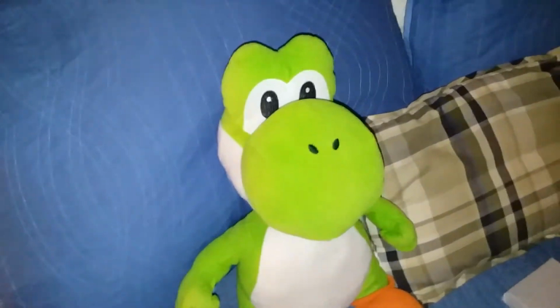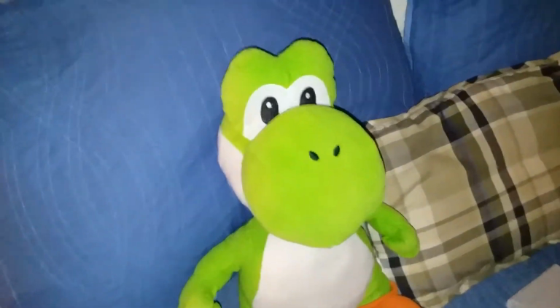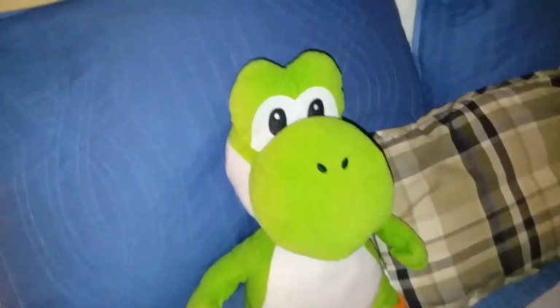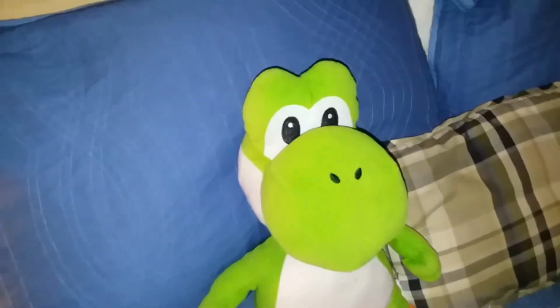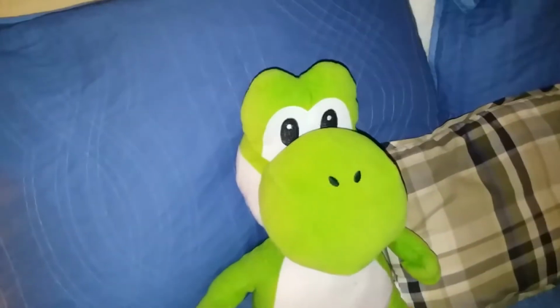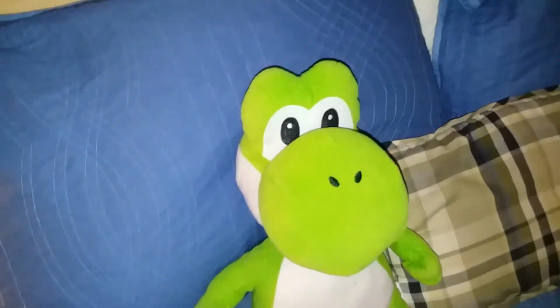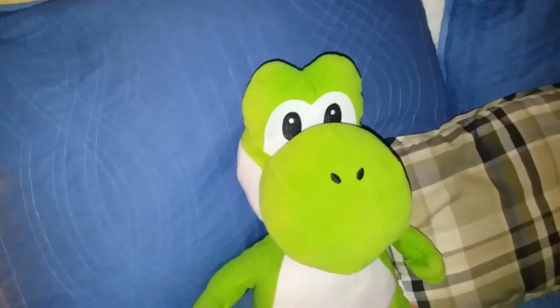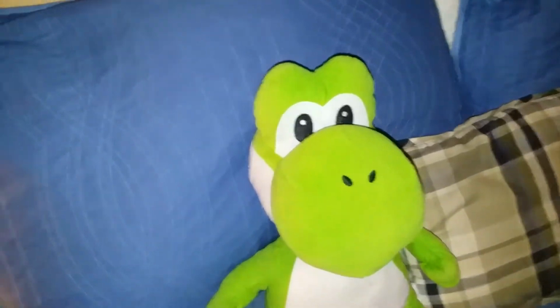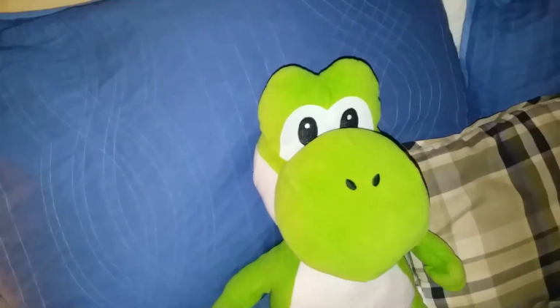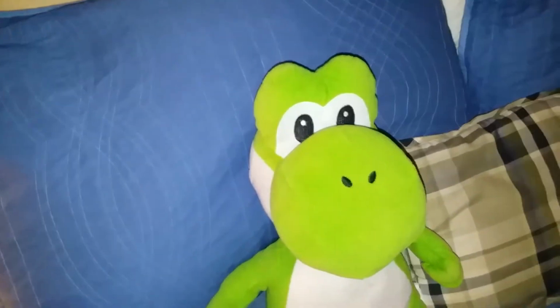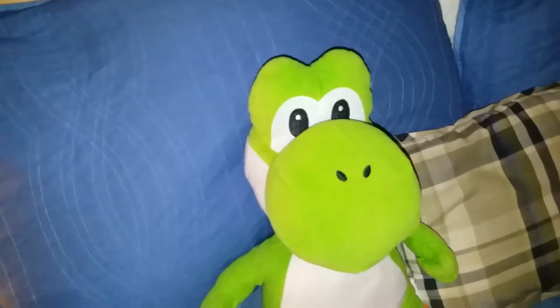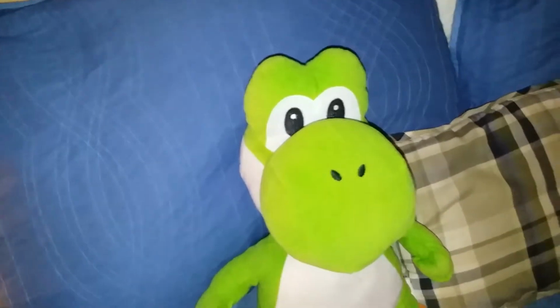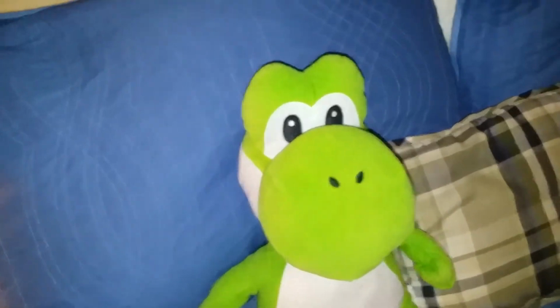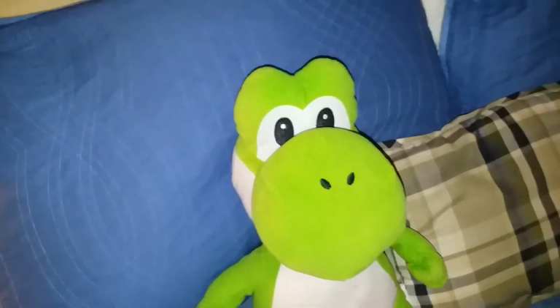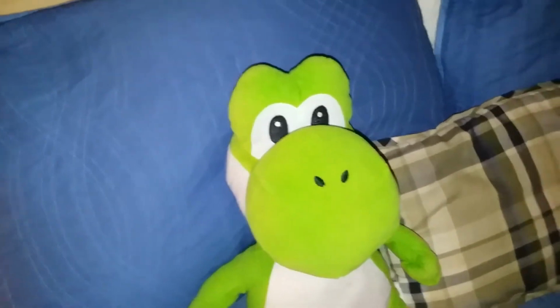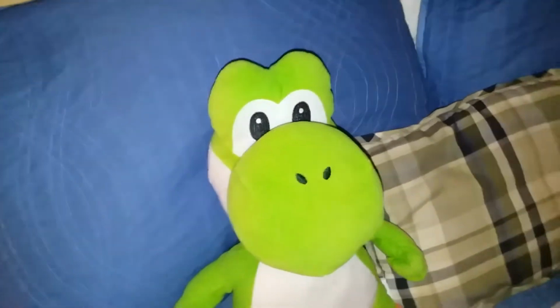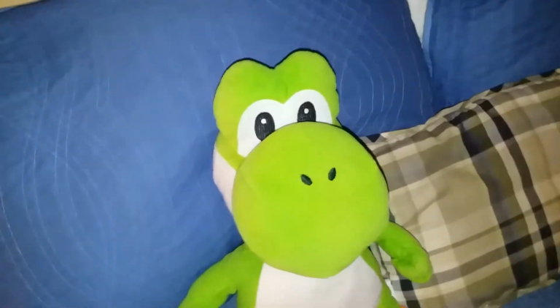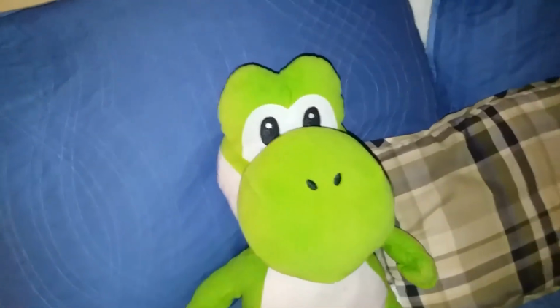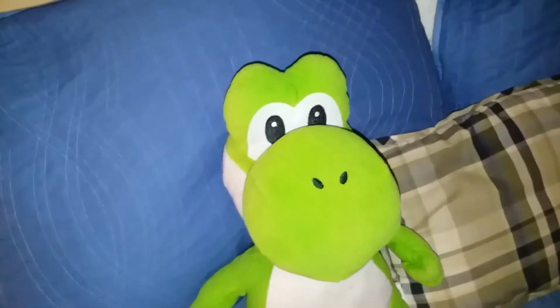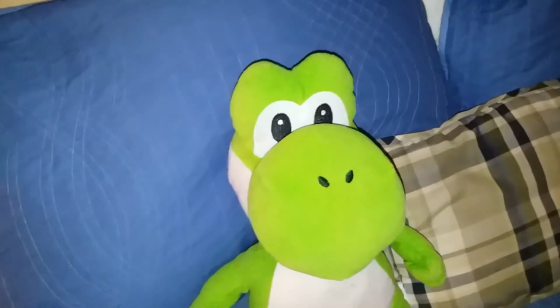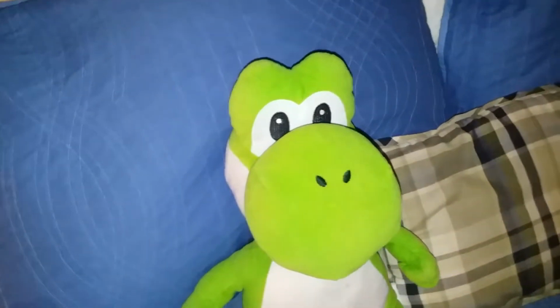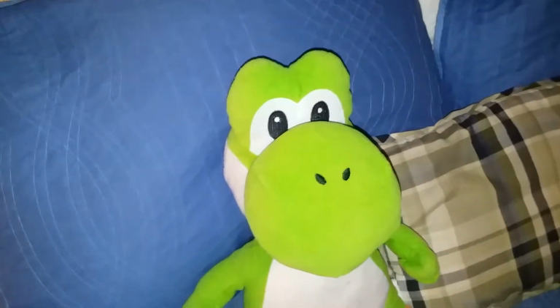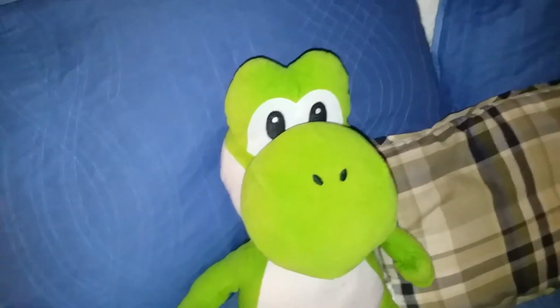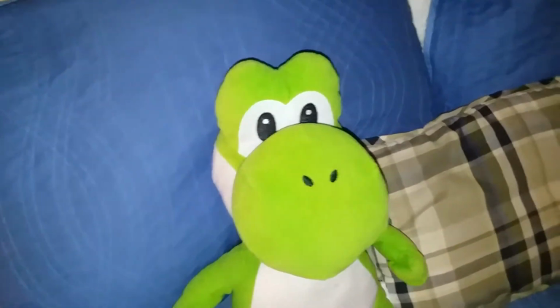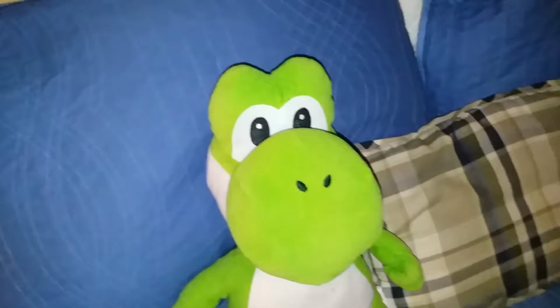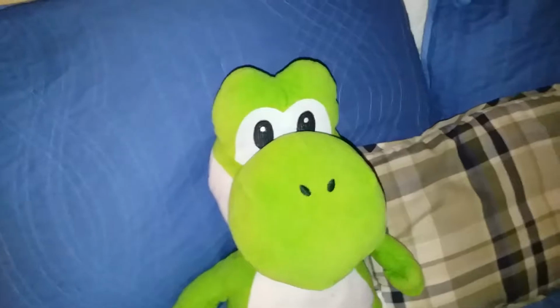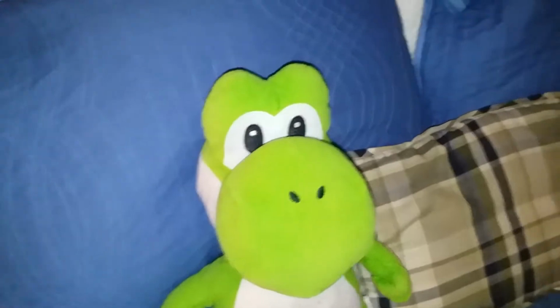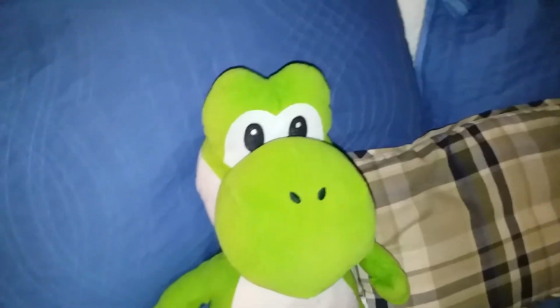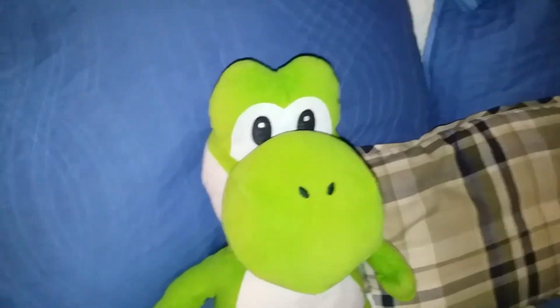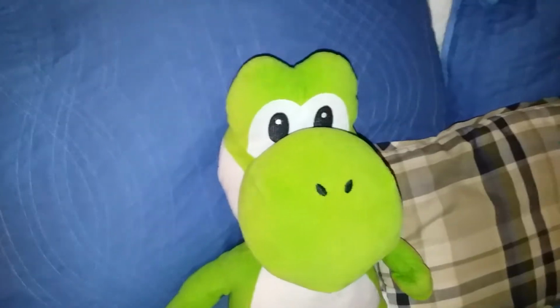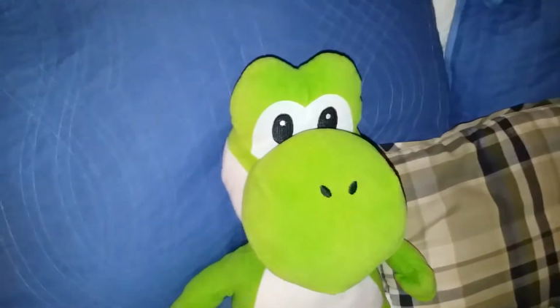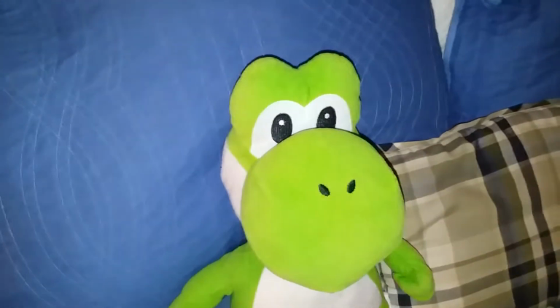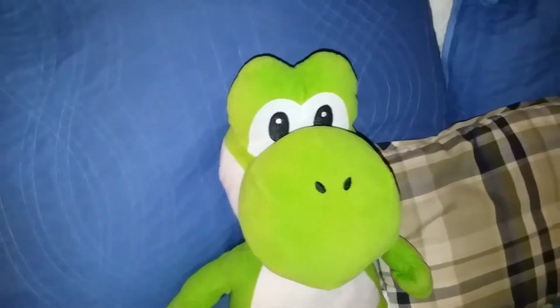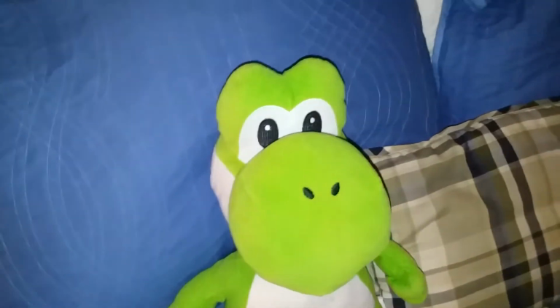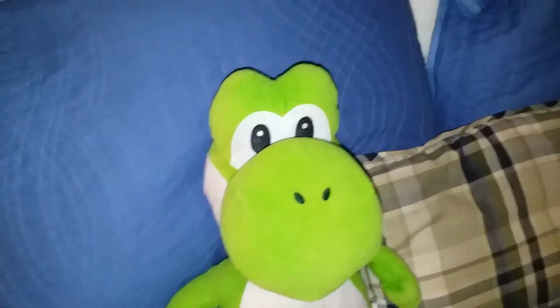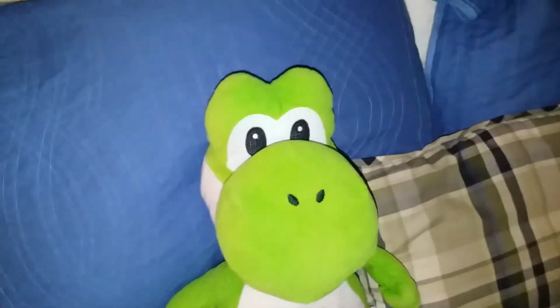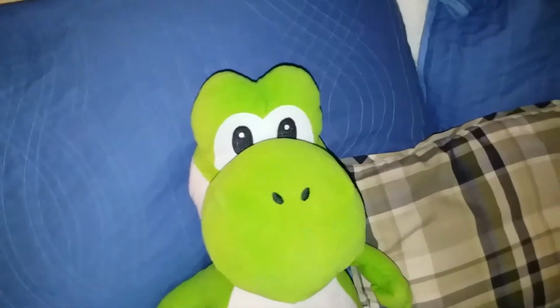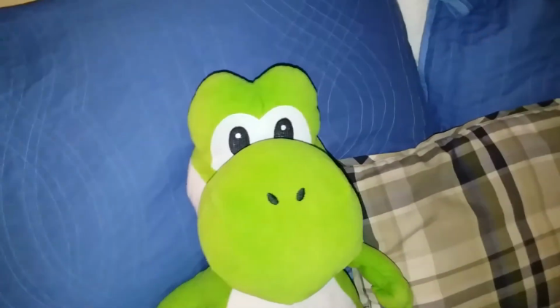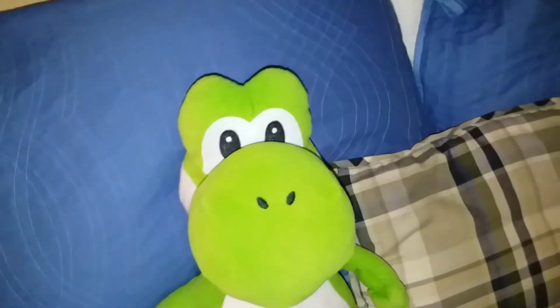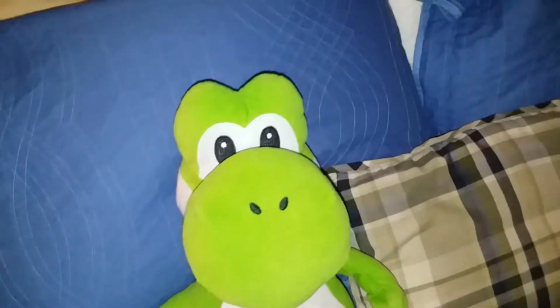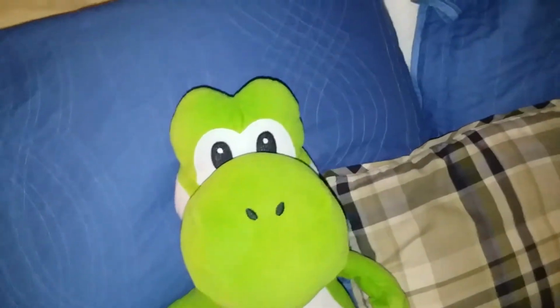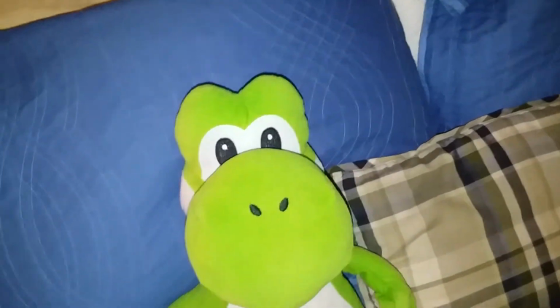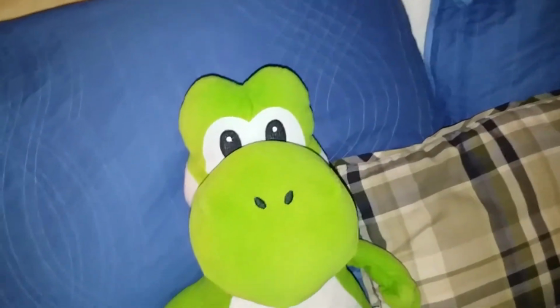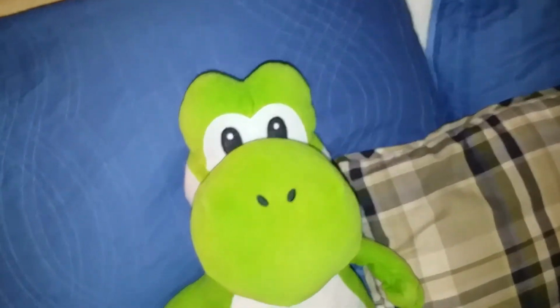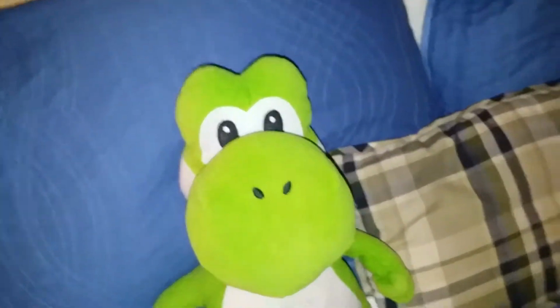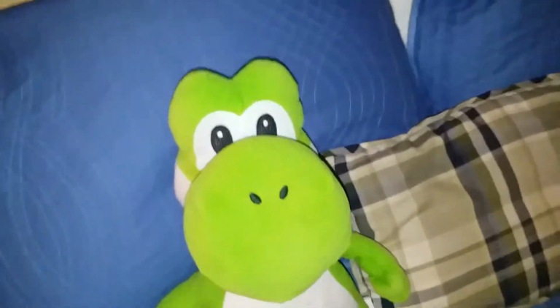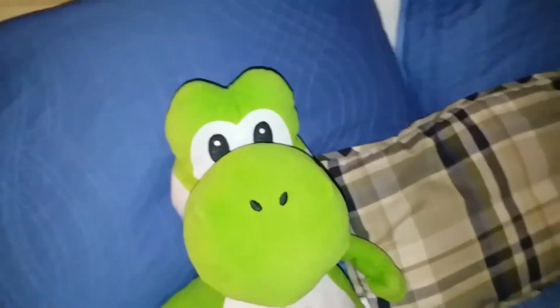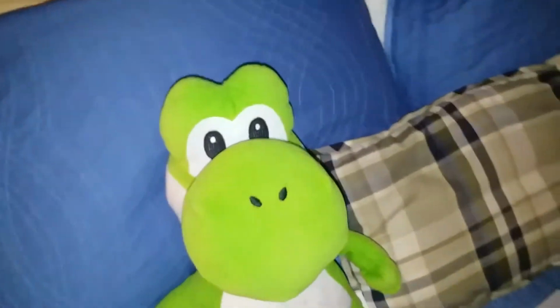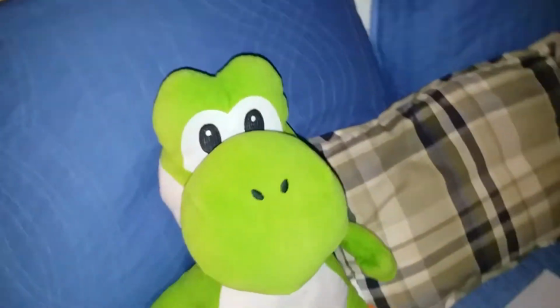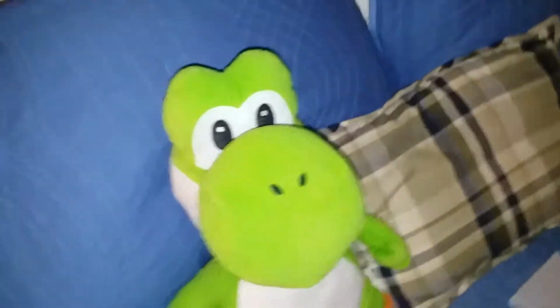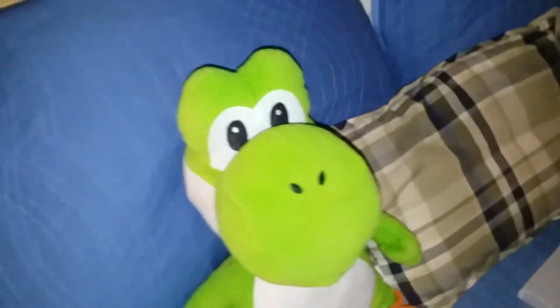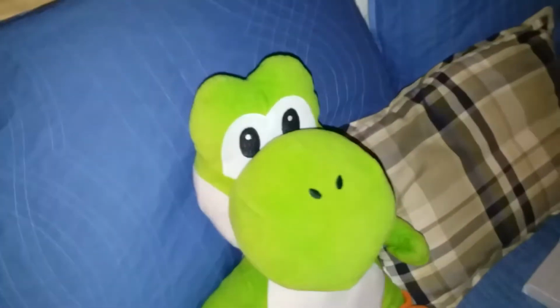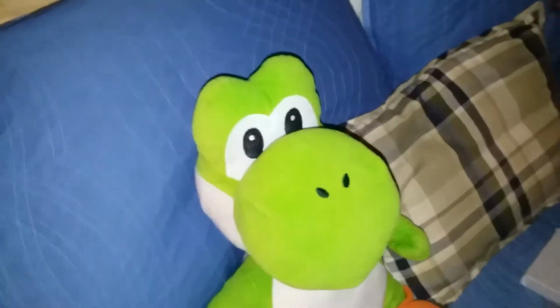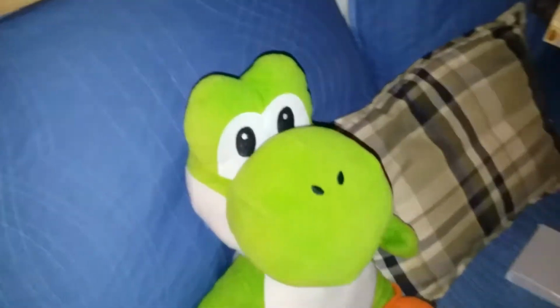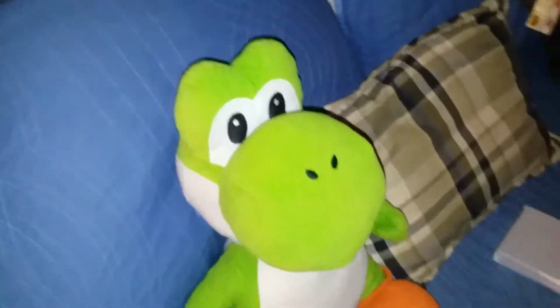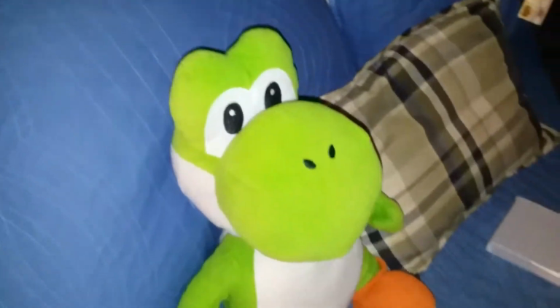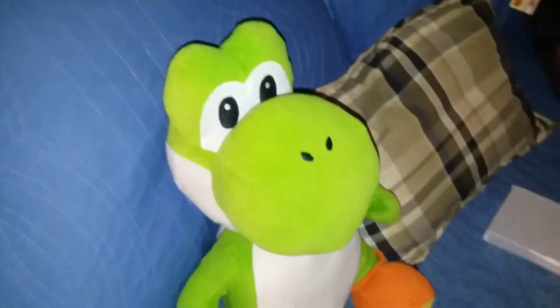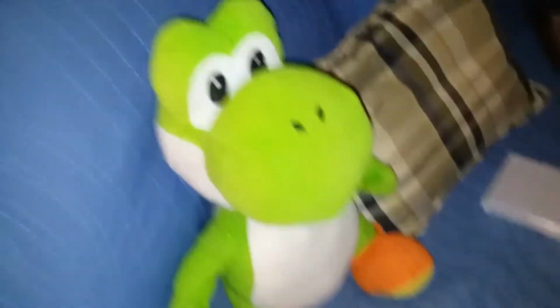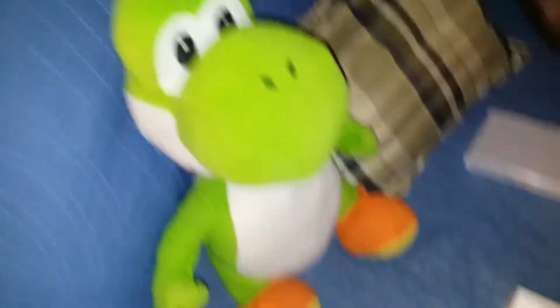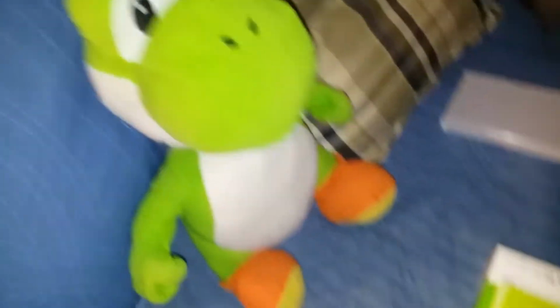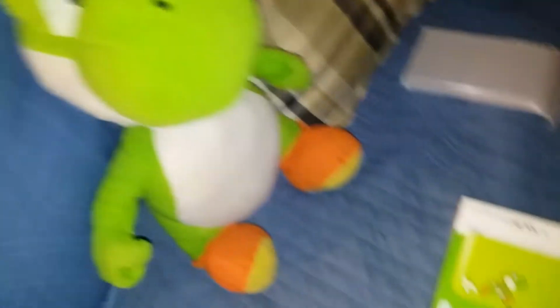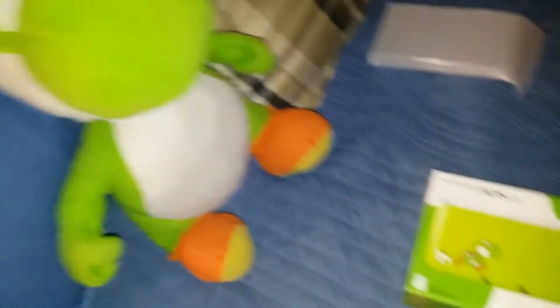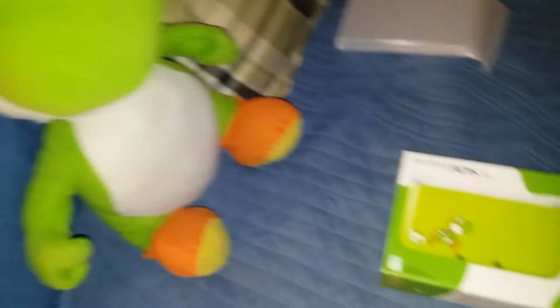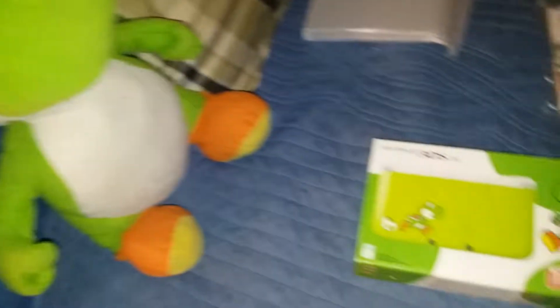Anyway, in today's video I'm gonna show you something that I bought off Amazon. And here it is.